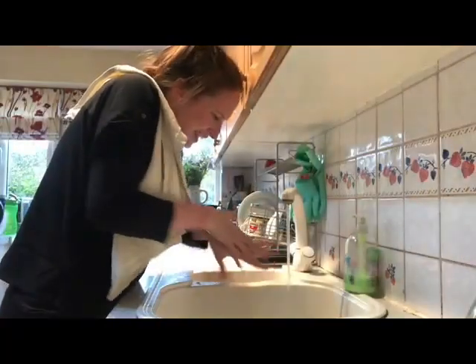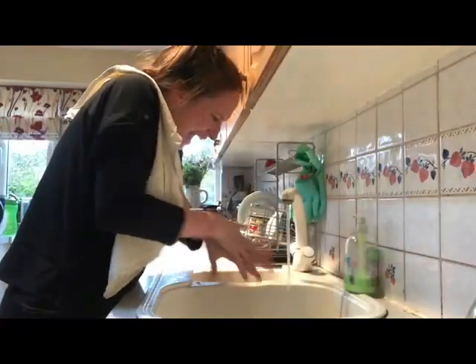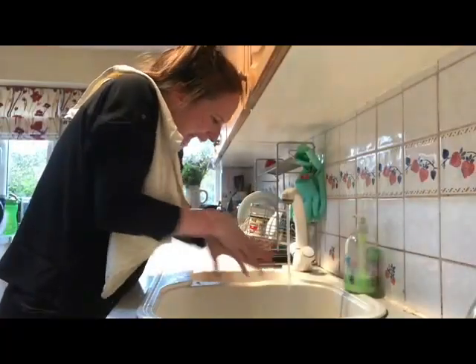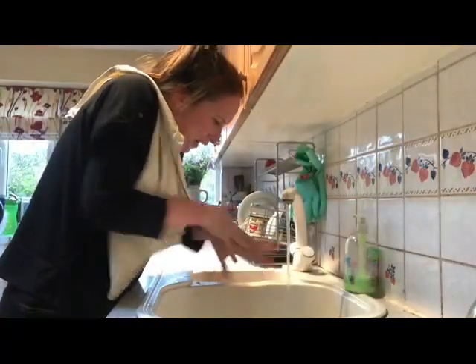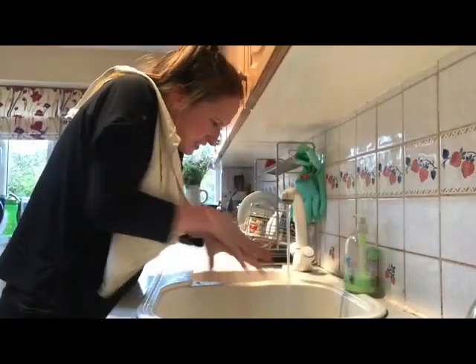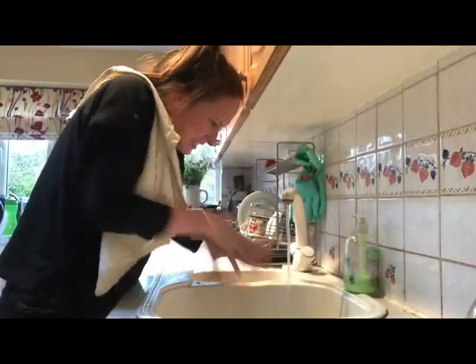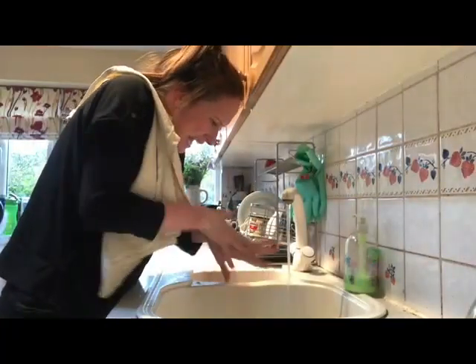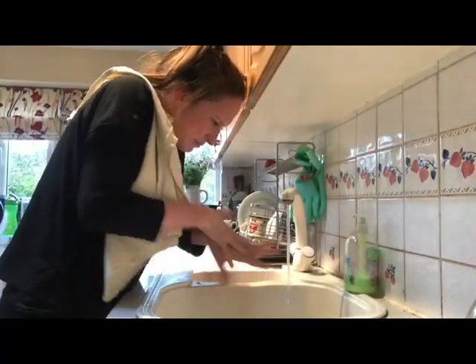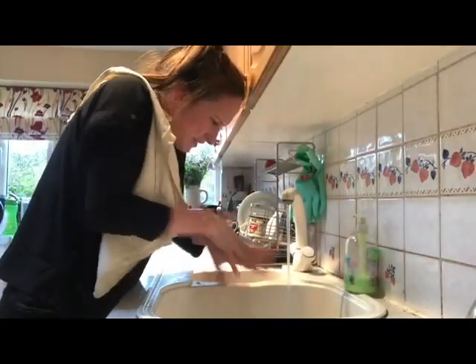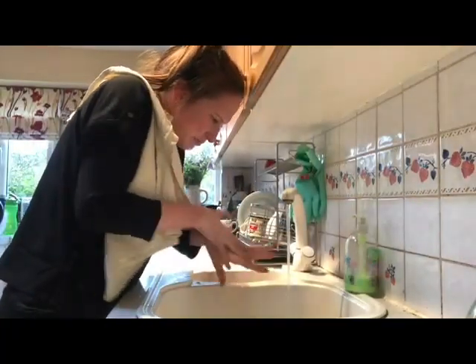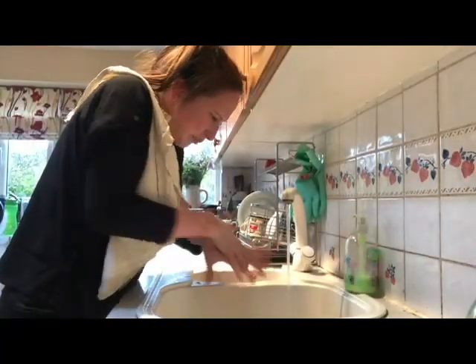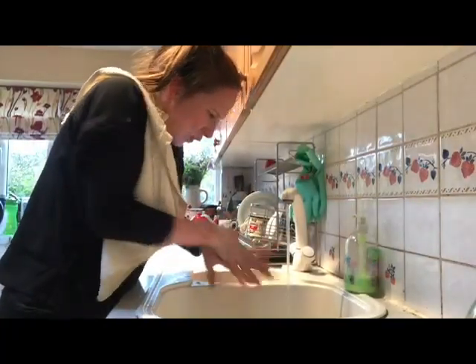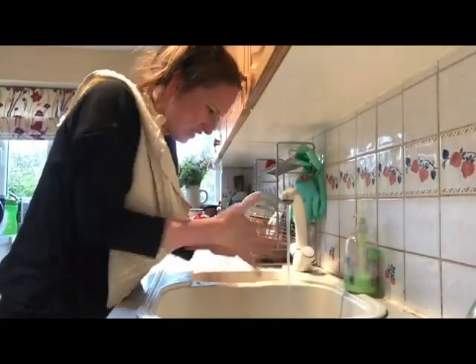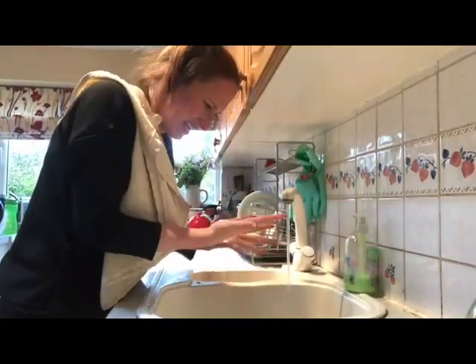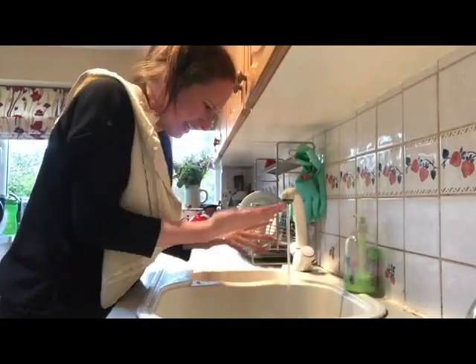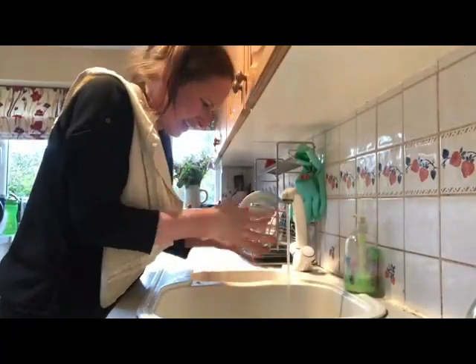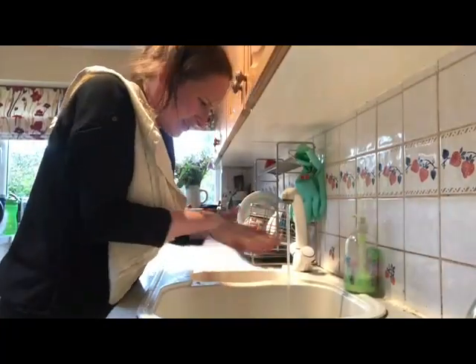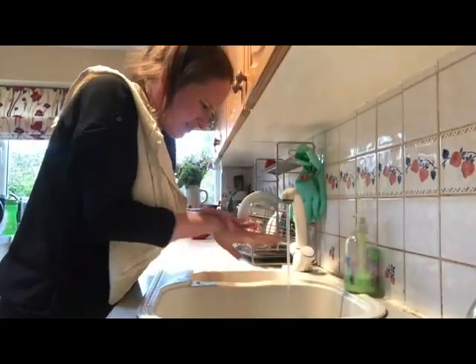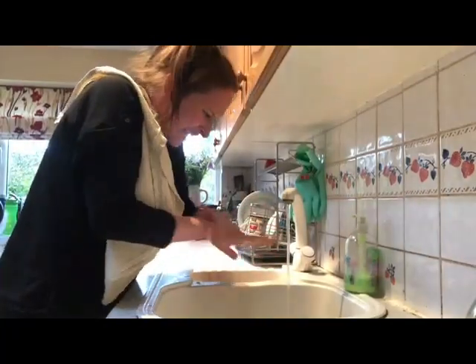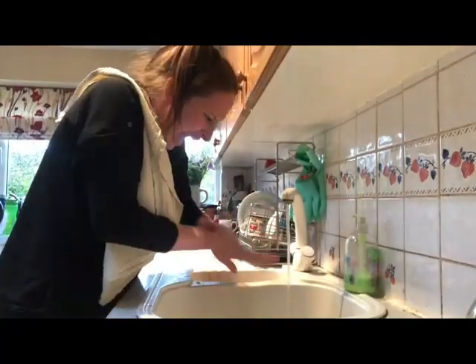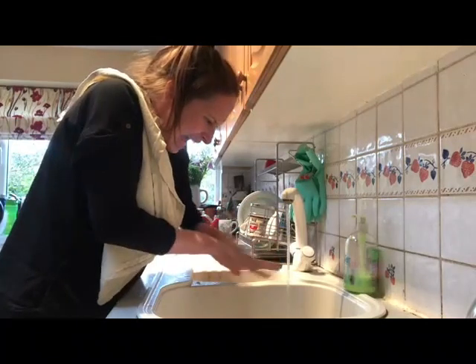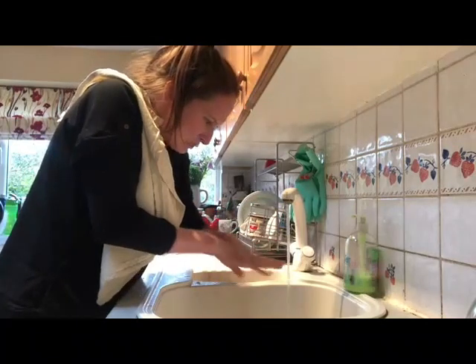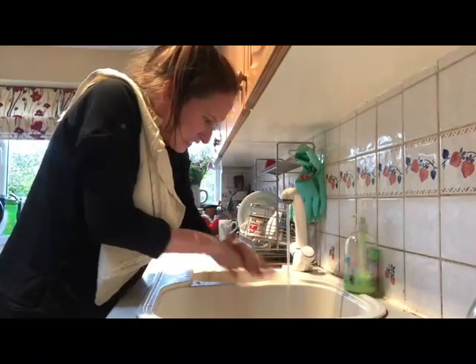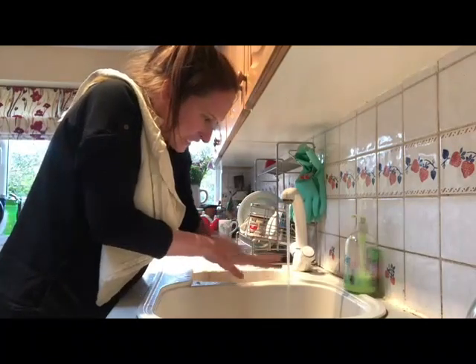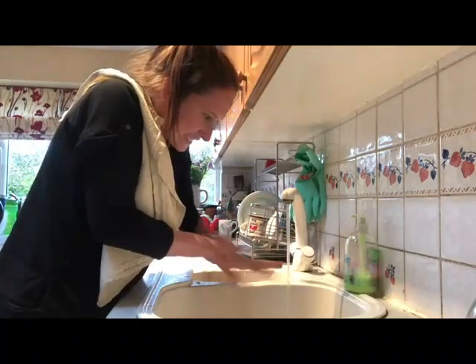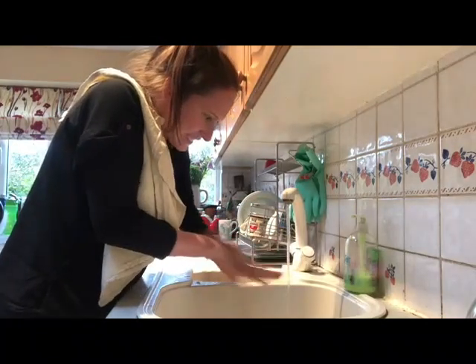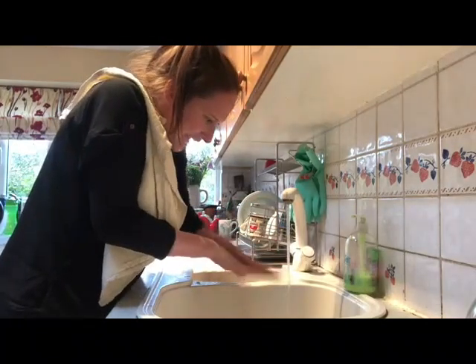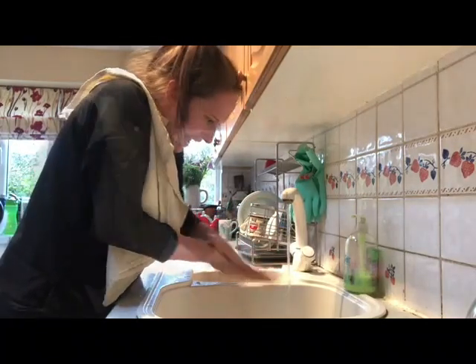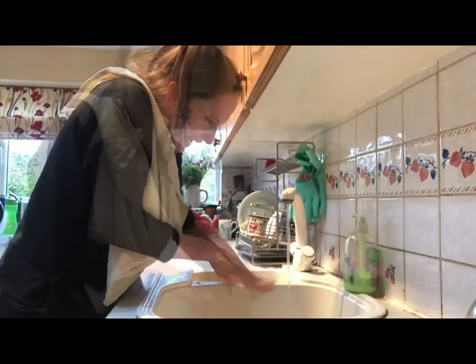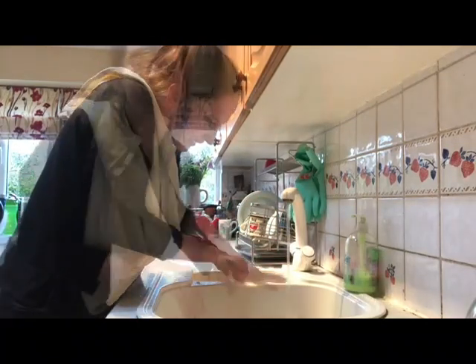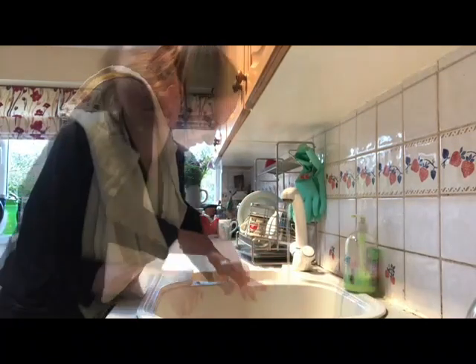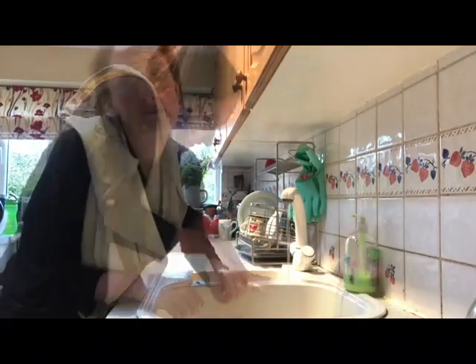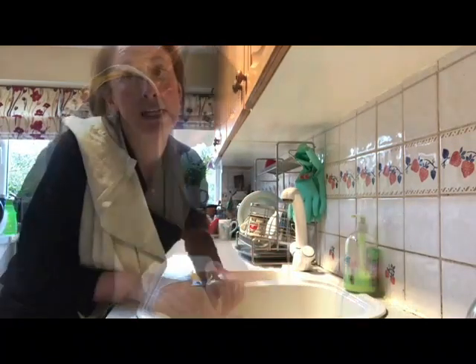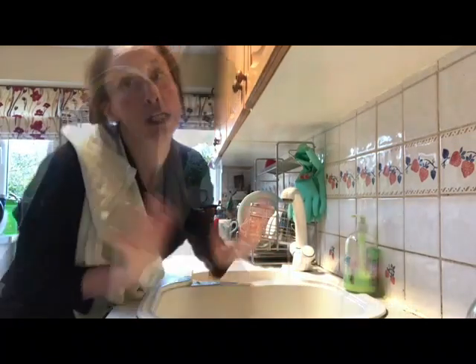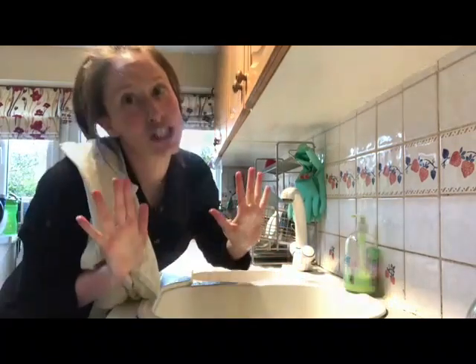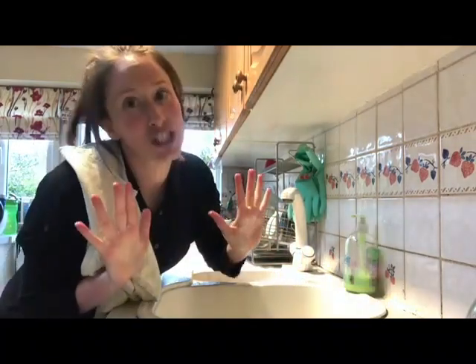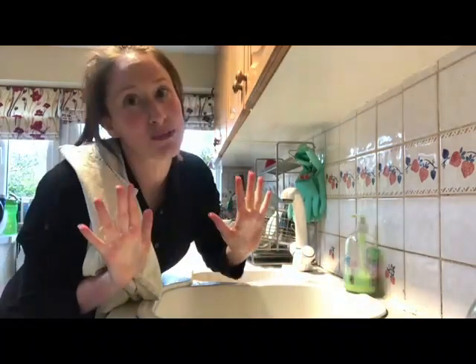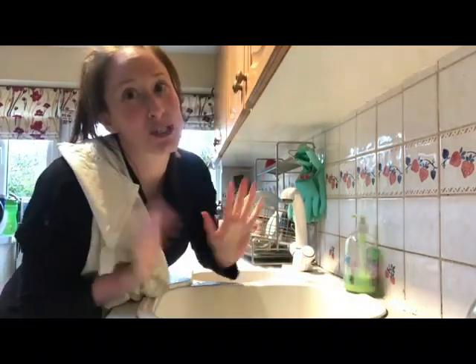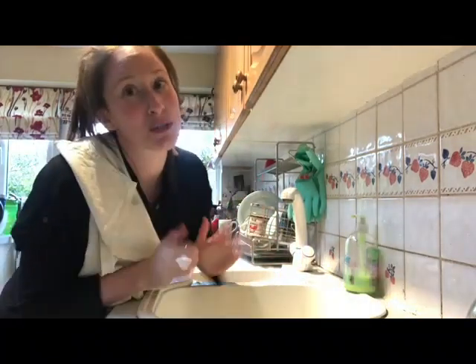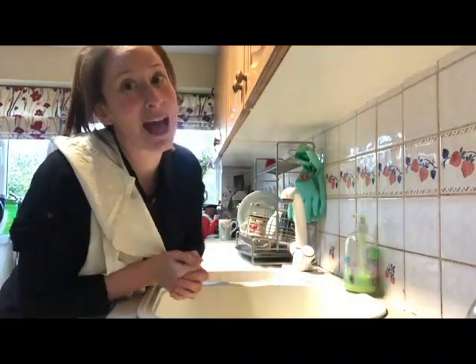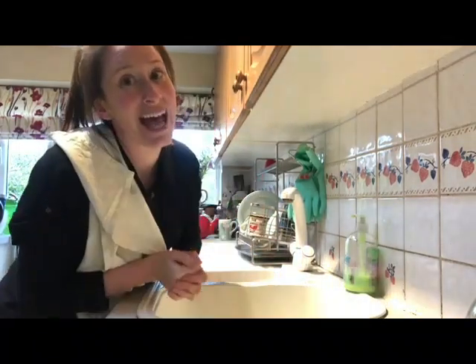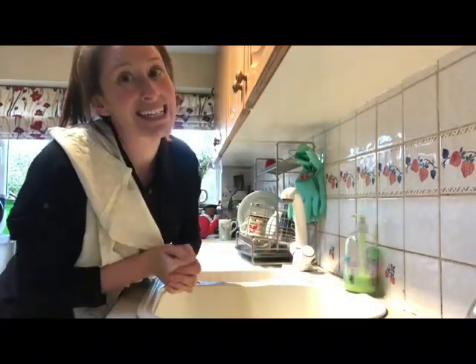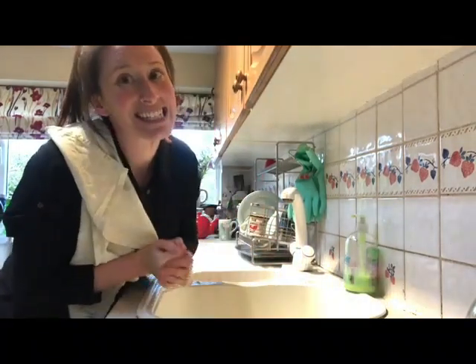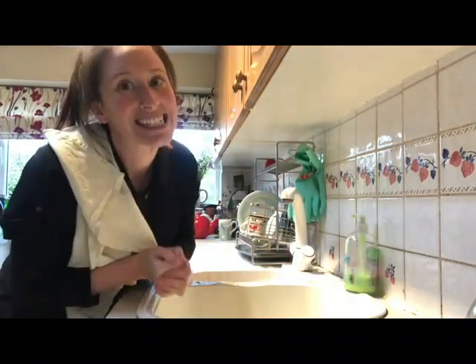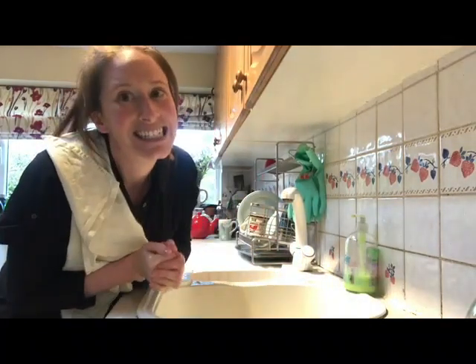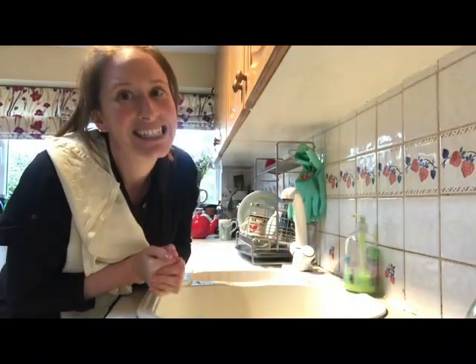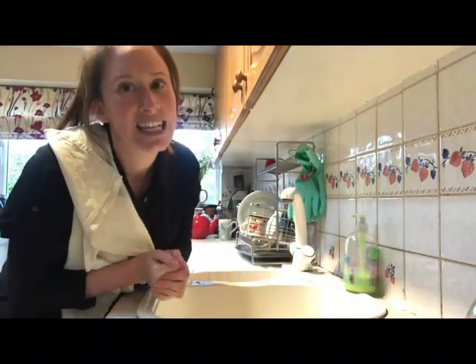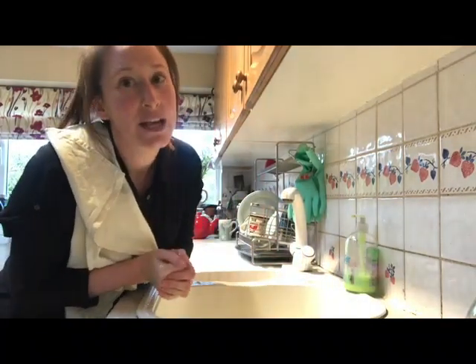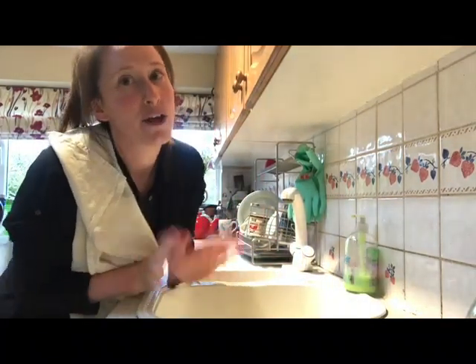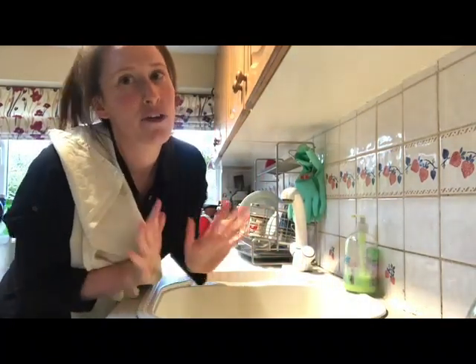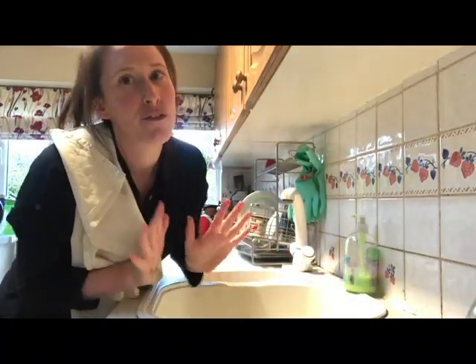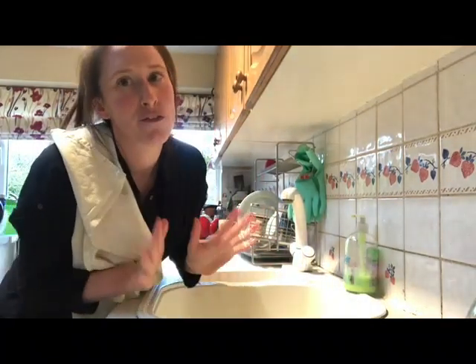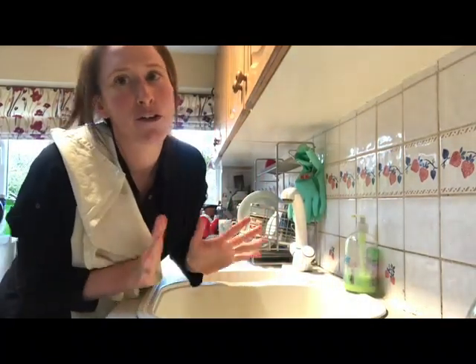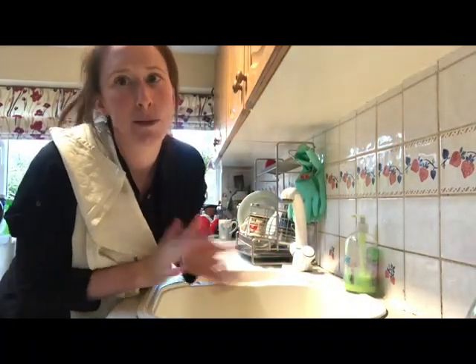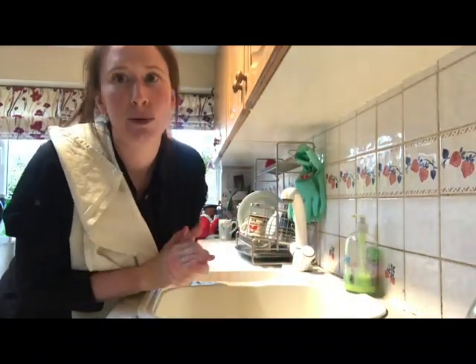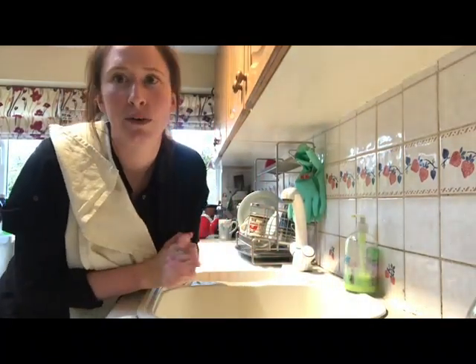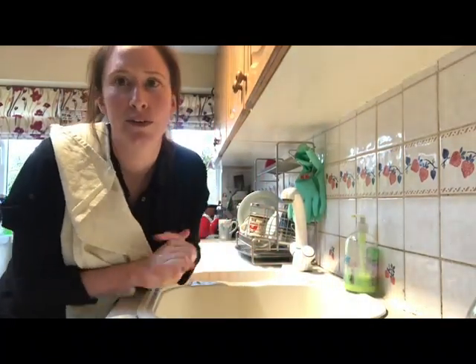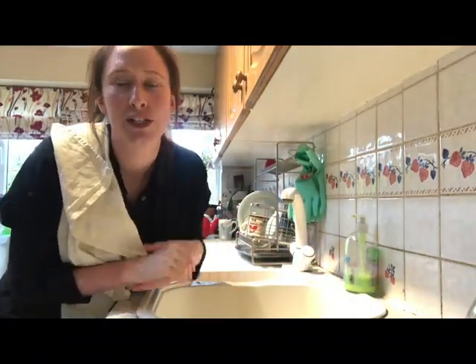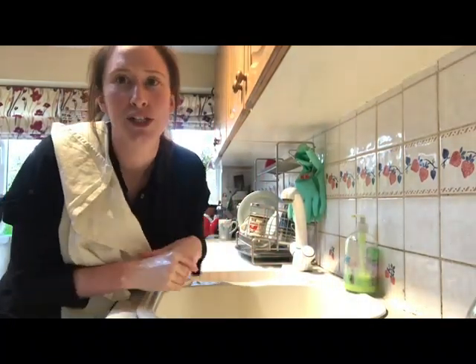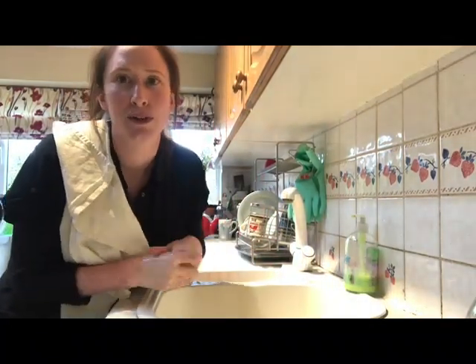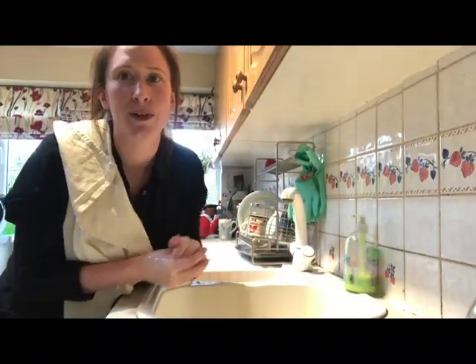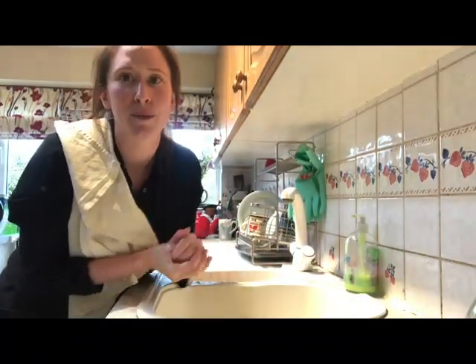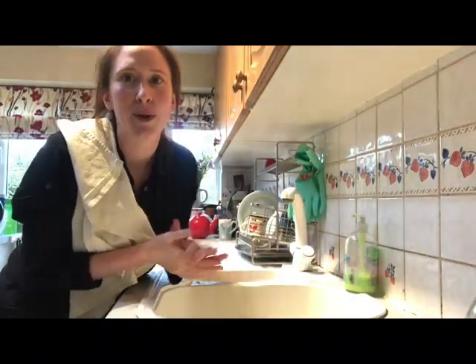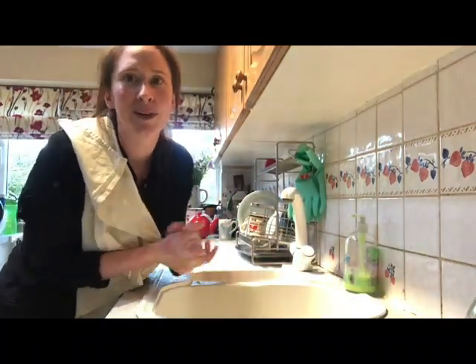Out, damn spot! Out, I say! Just washing my hands — a very important thing to do at the moment.